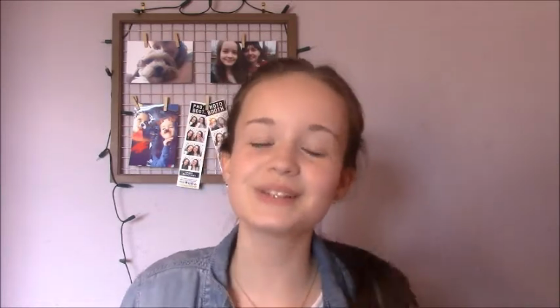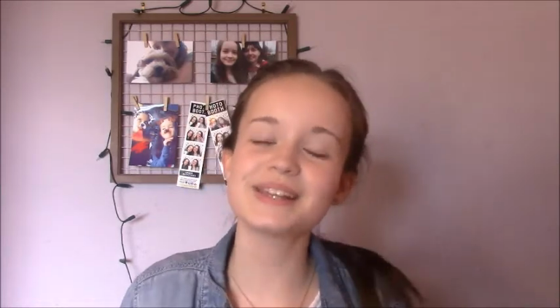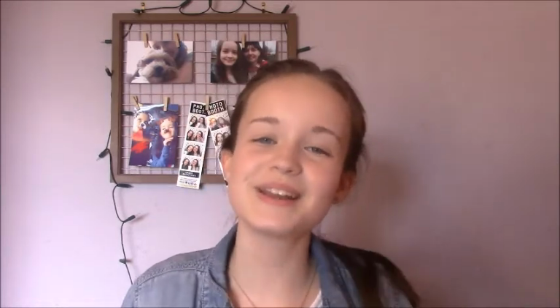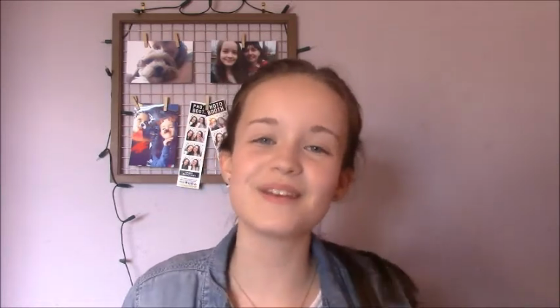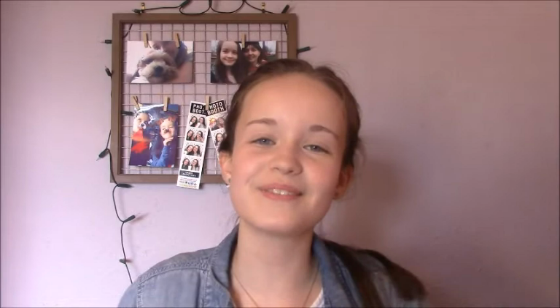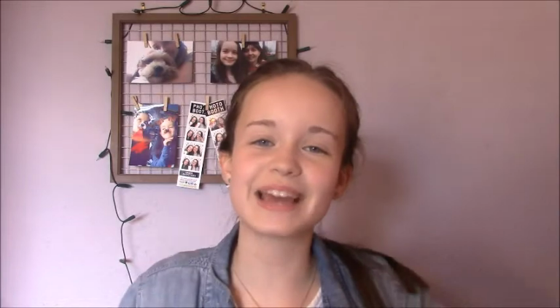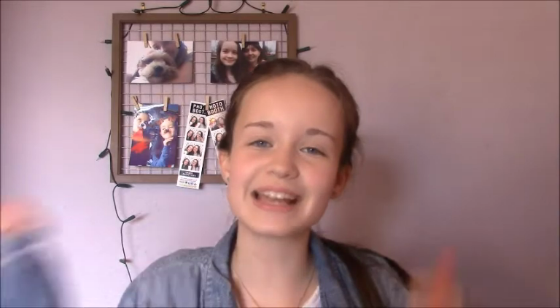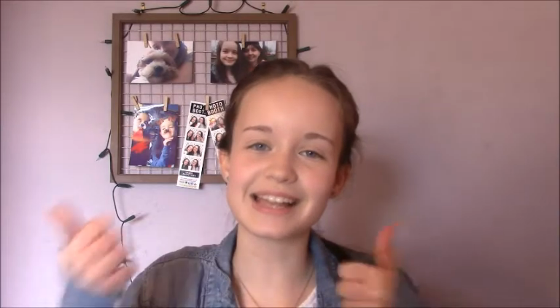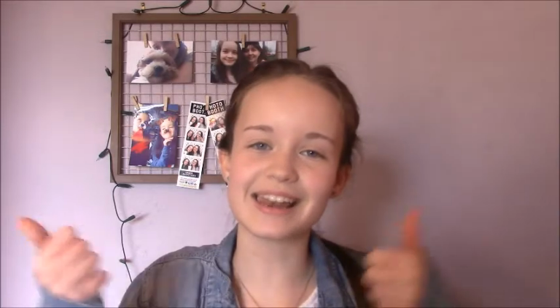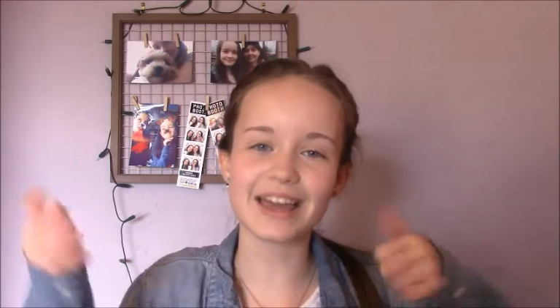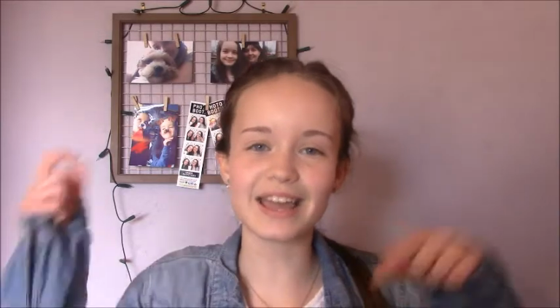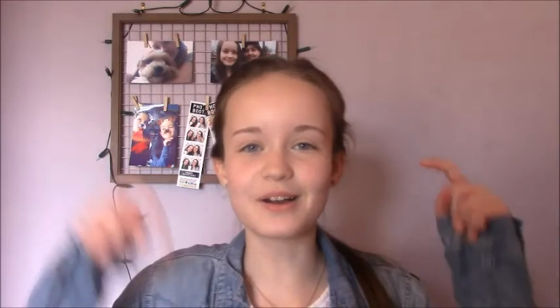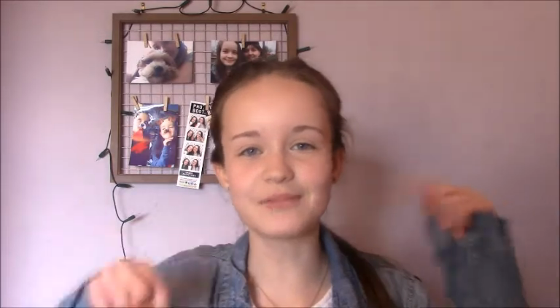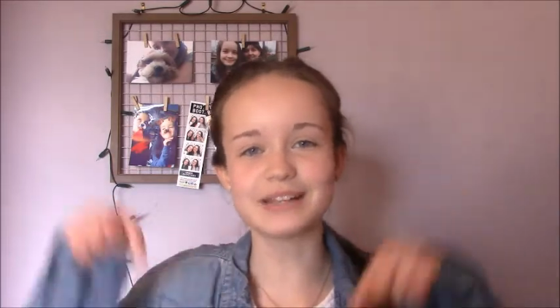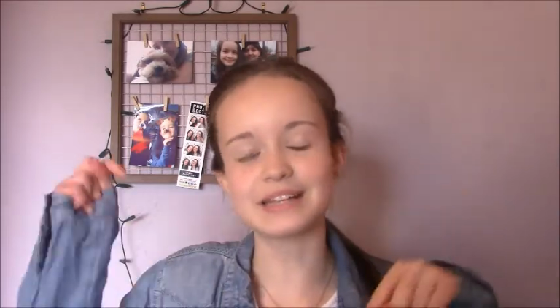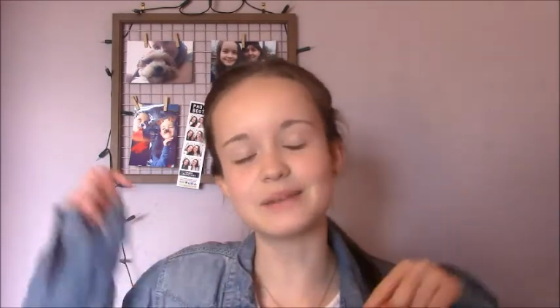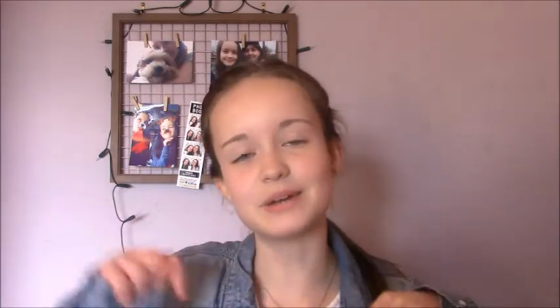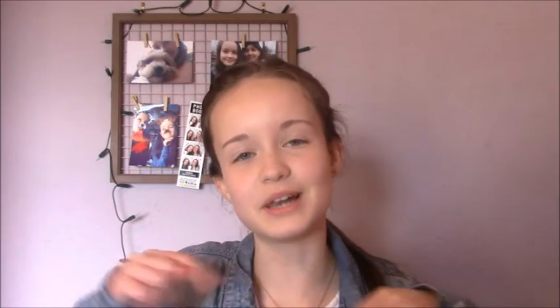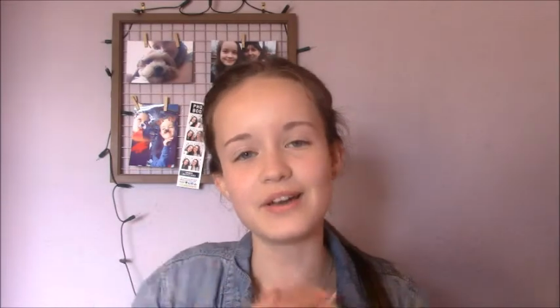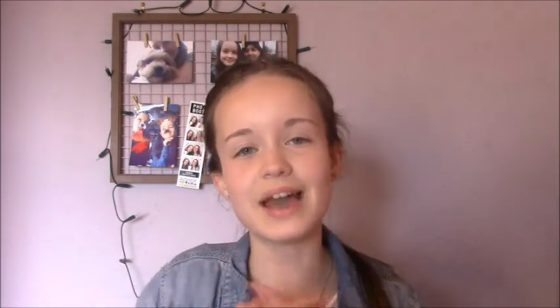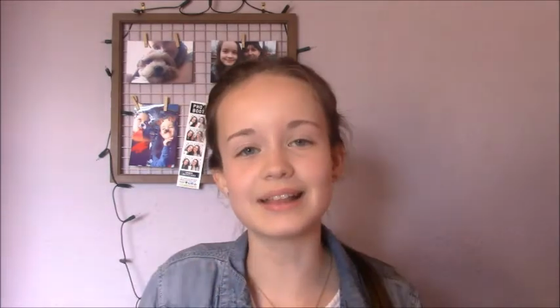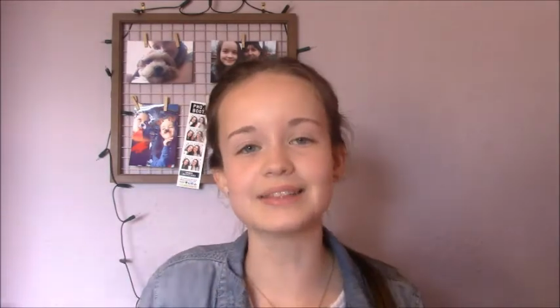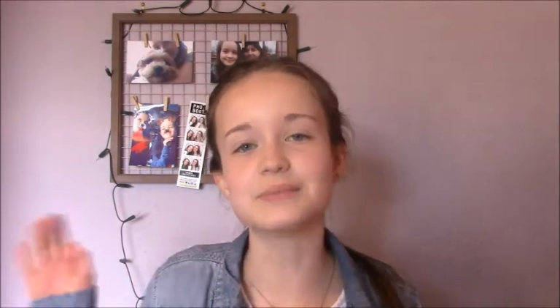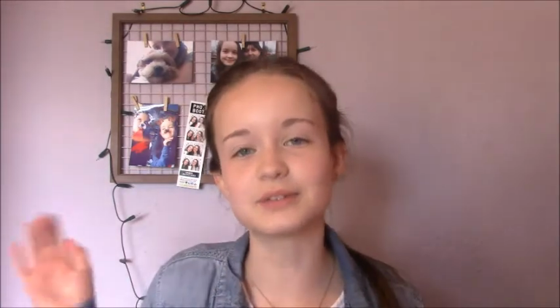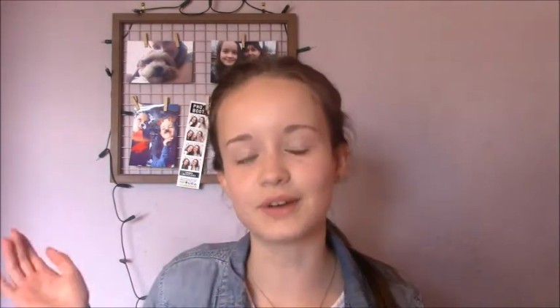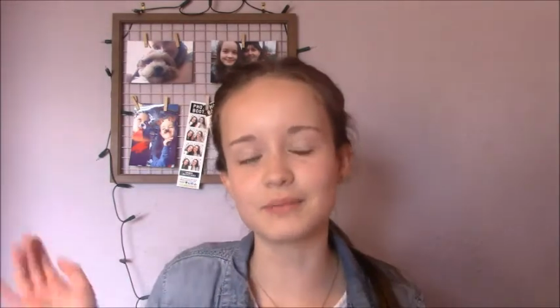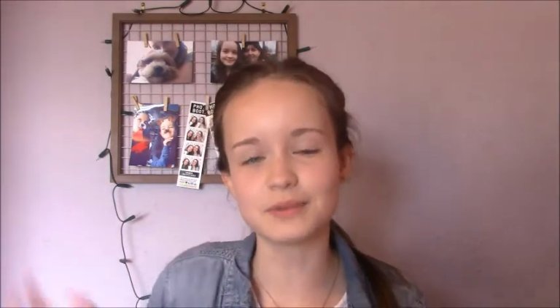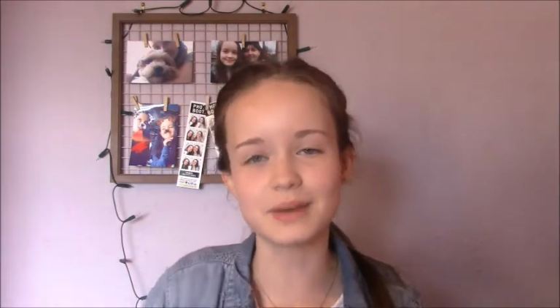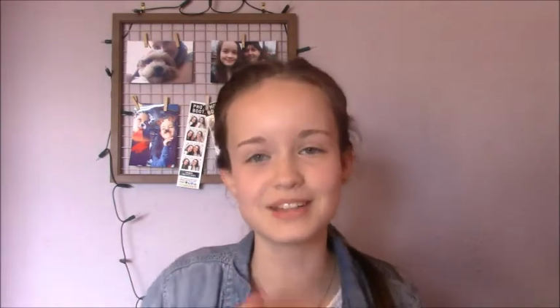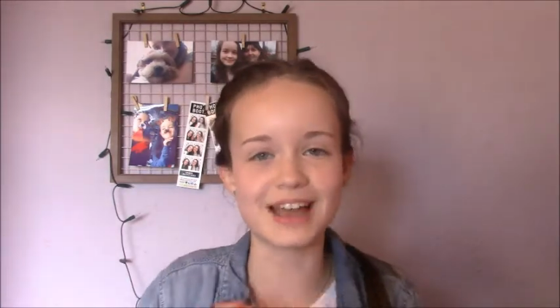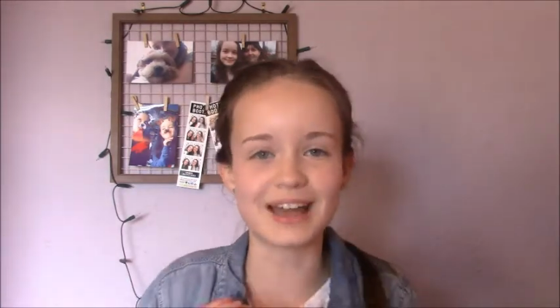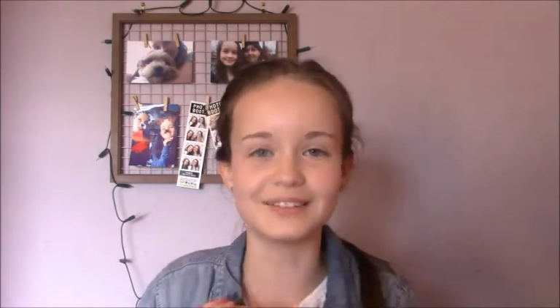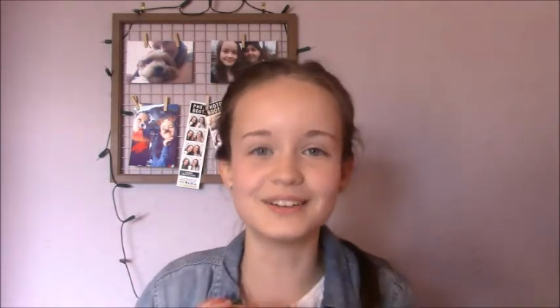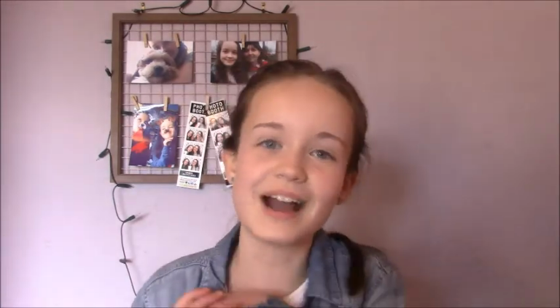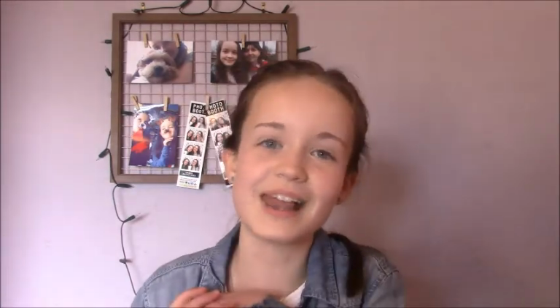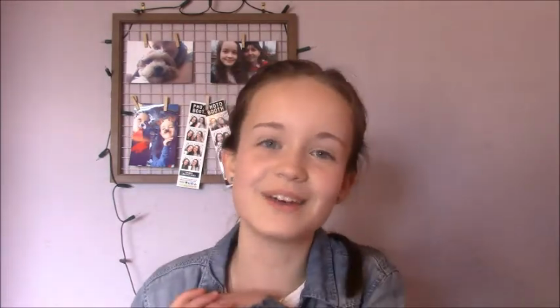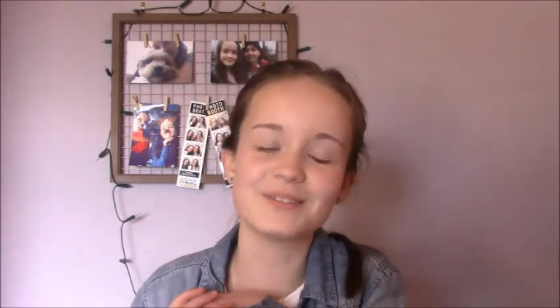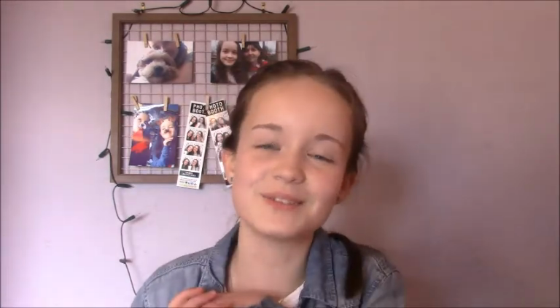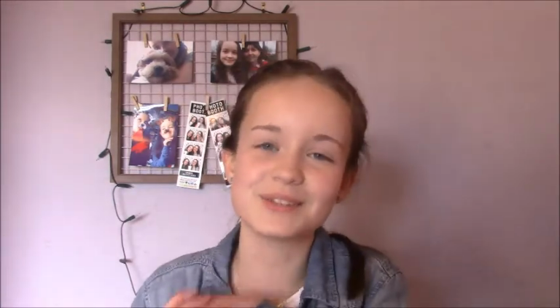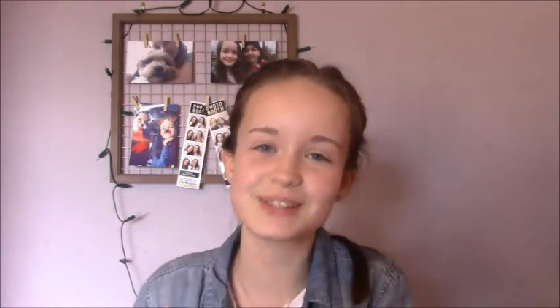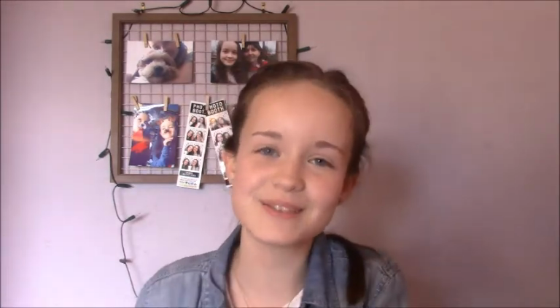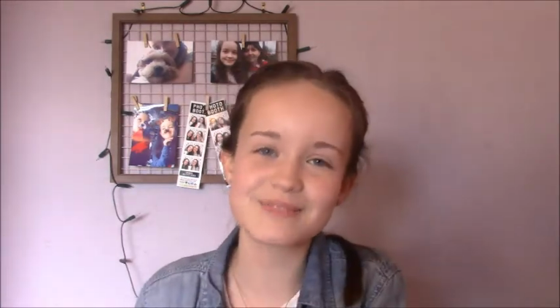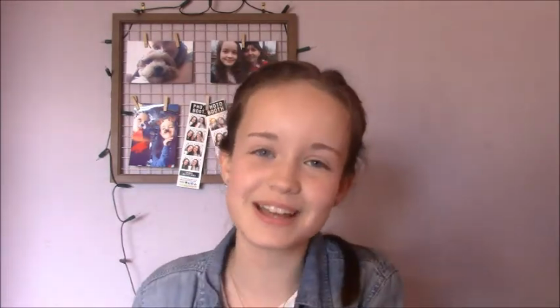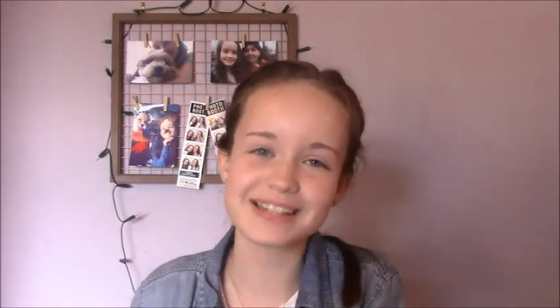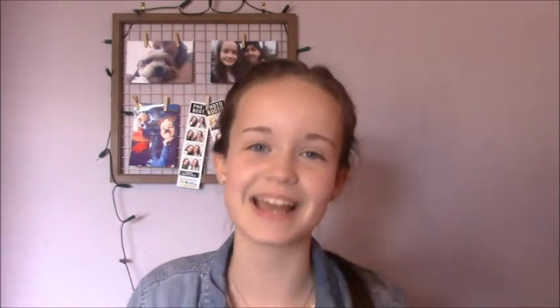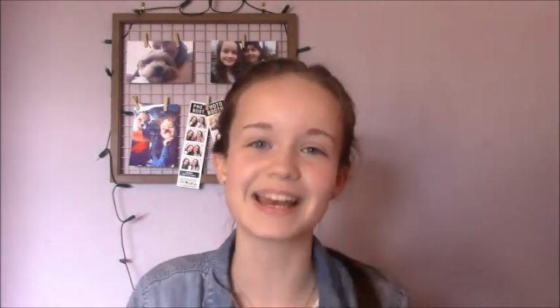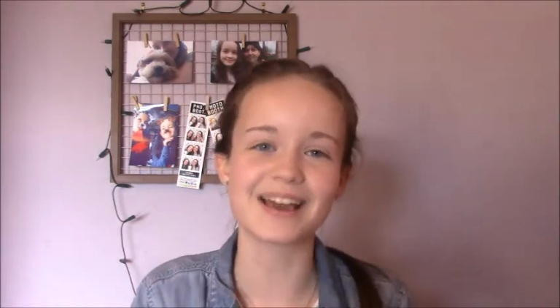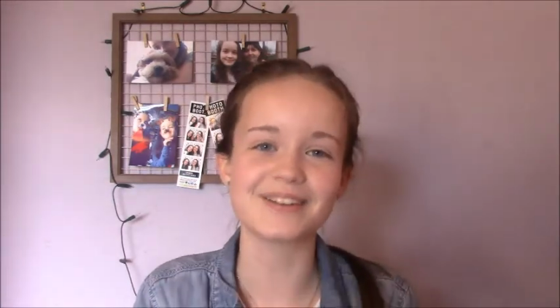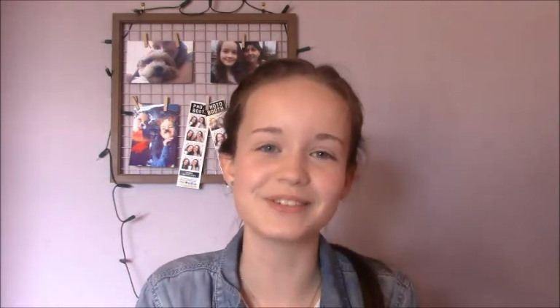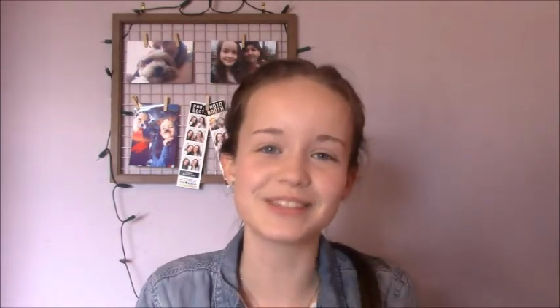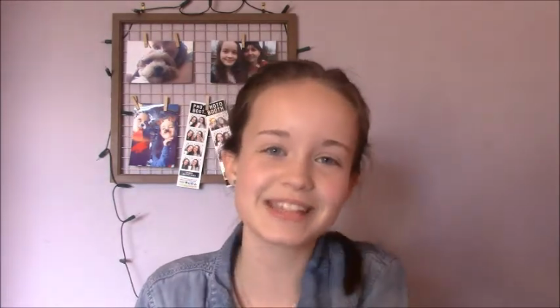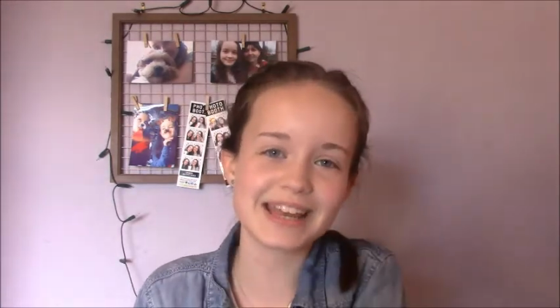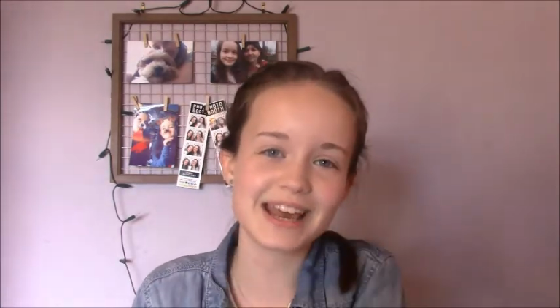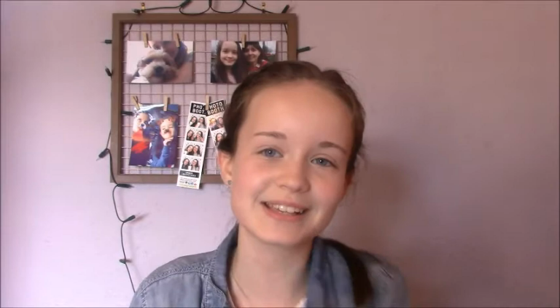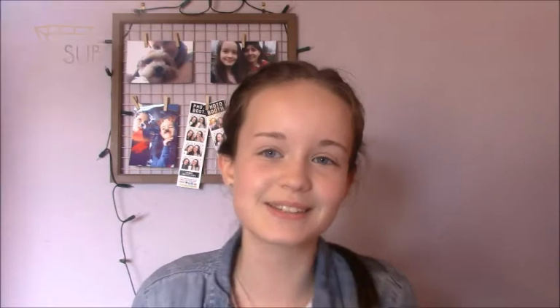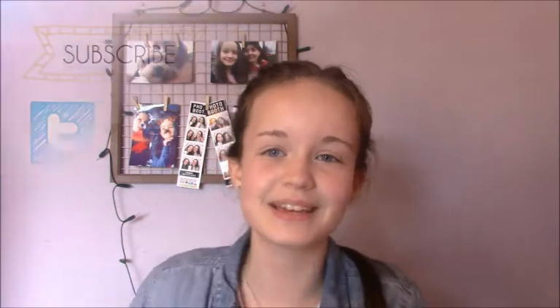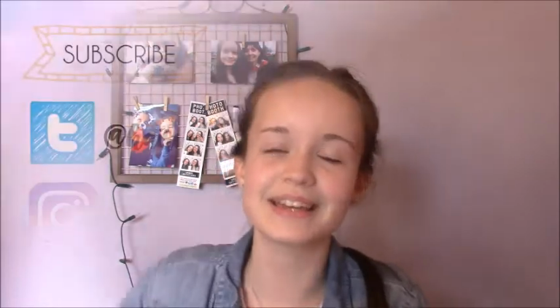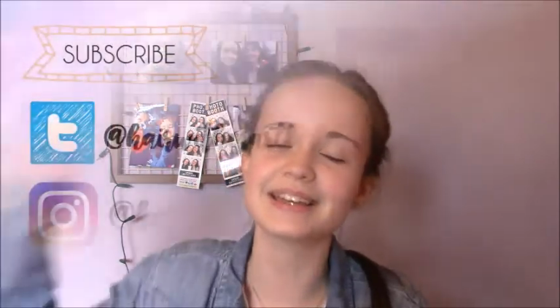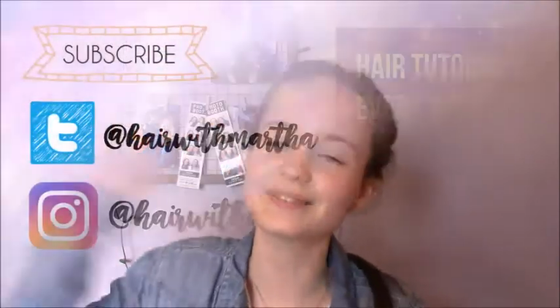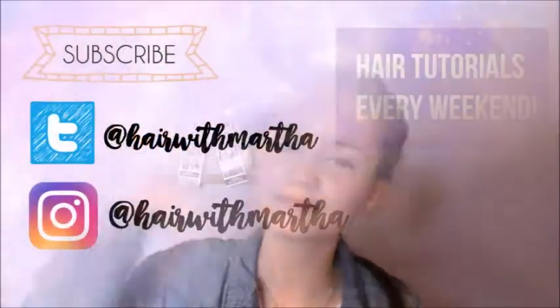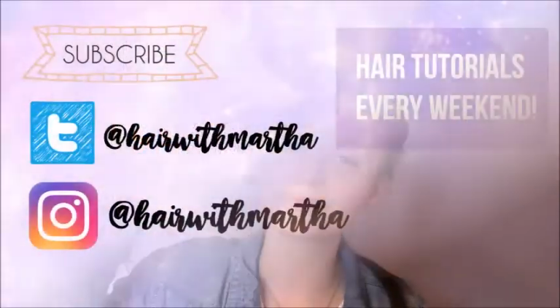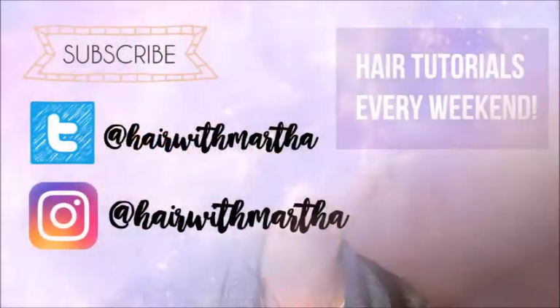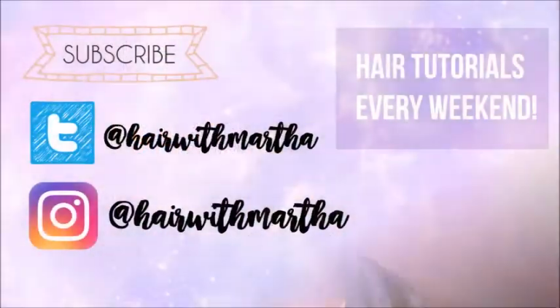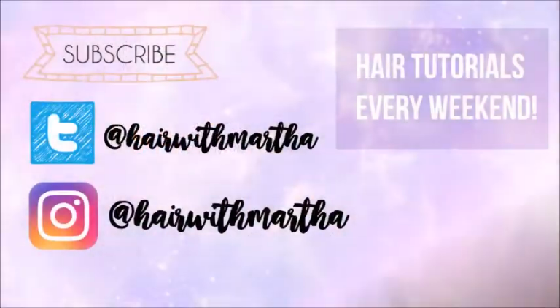Also don't forget to like, comment down below and subscribe to my channel. I love you all so much and I will see you next week. Bye!